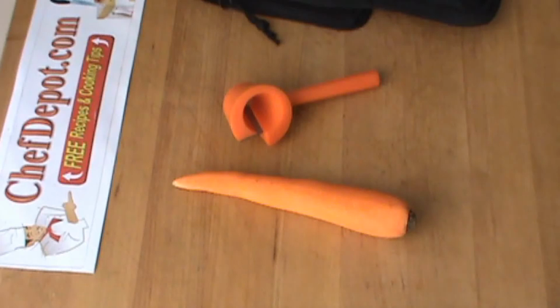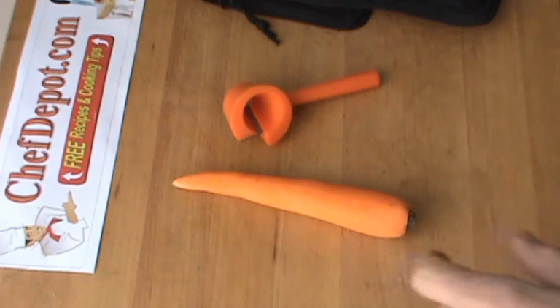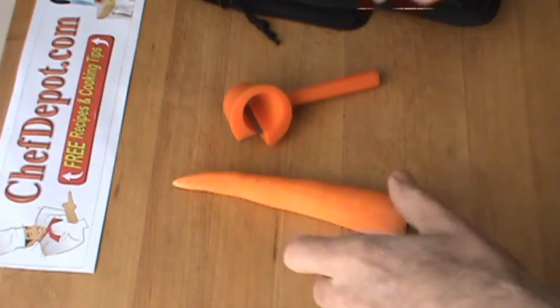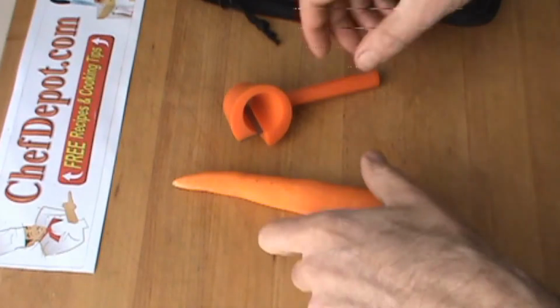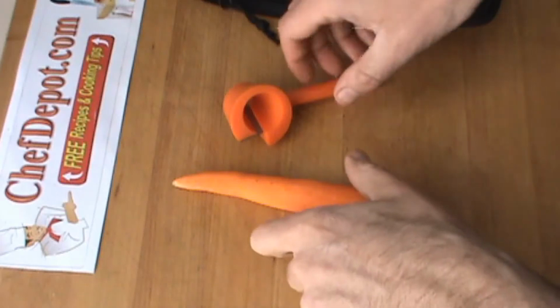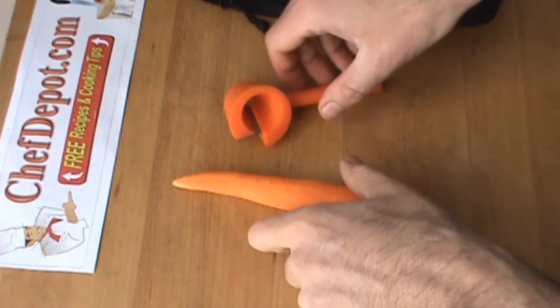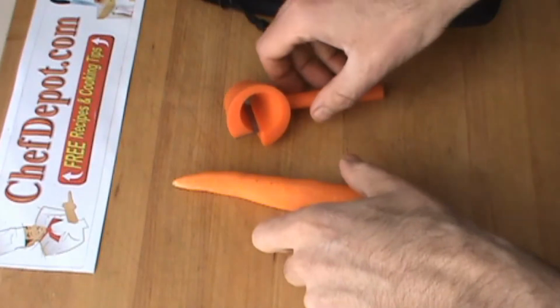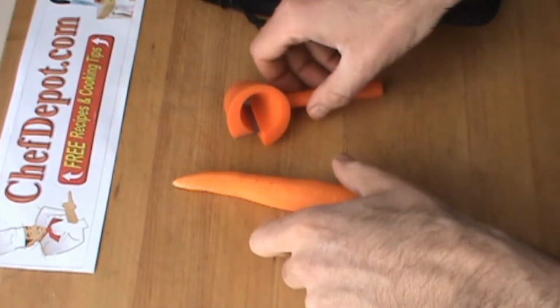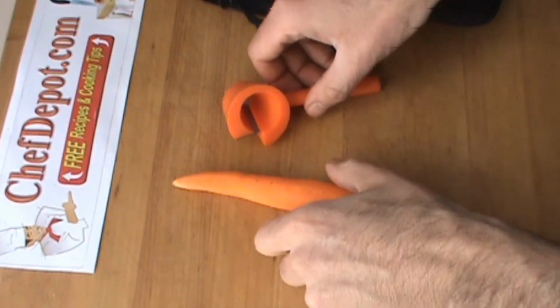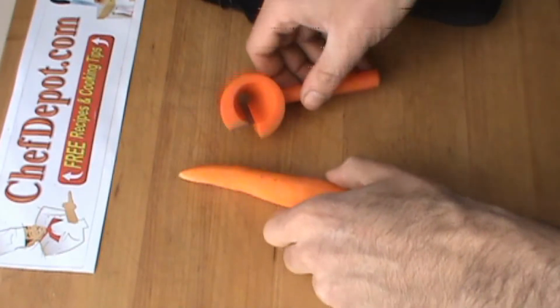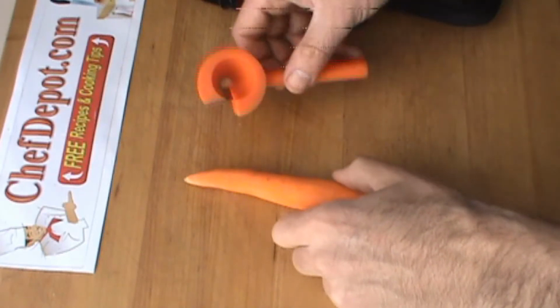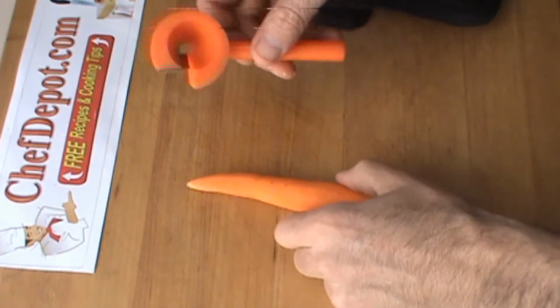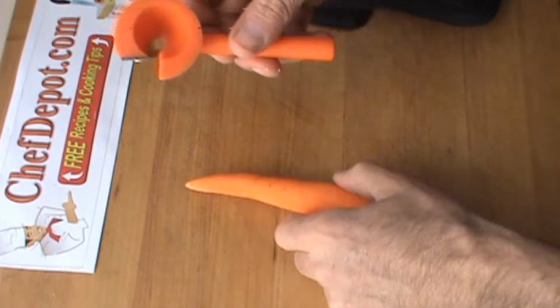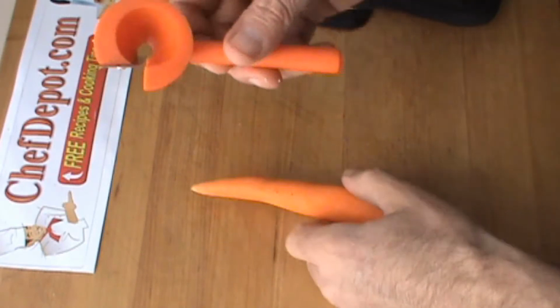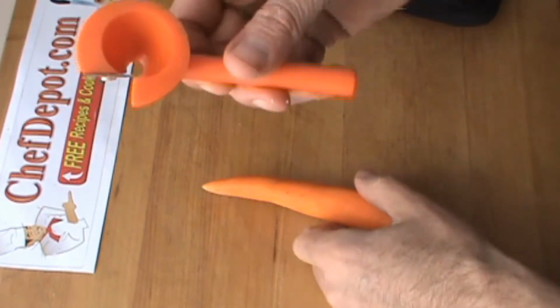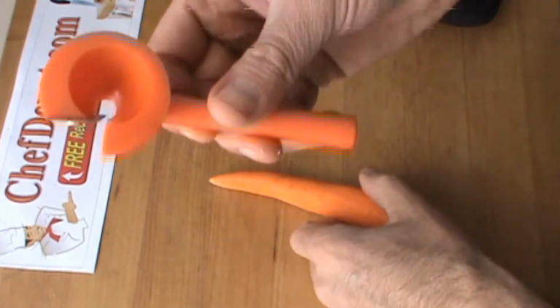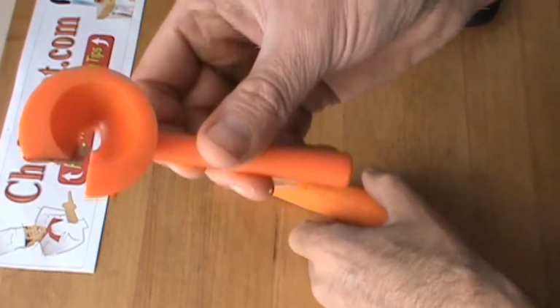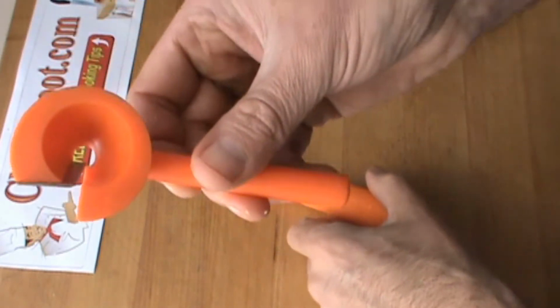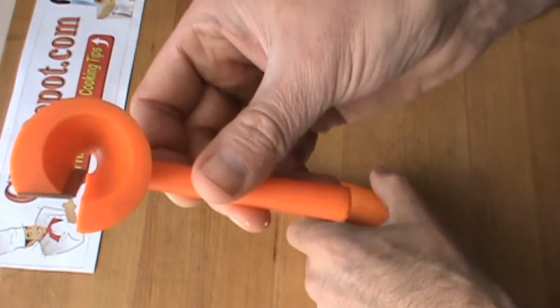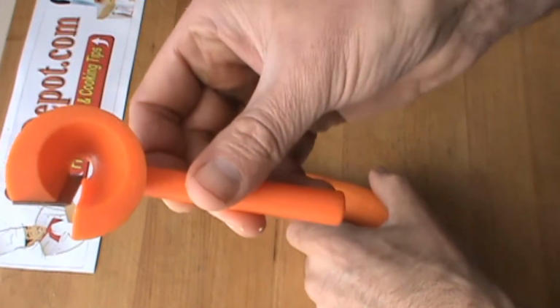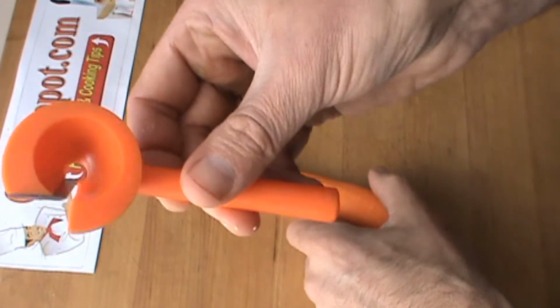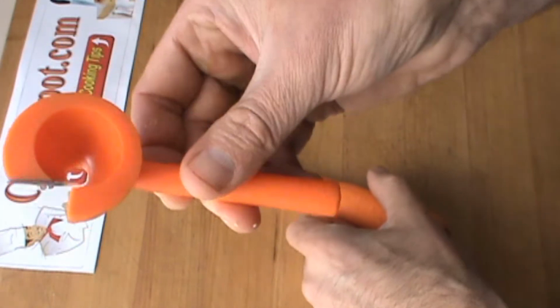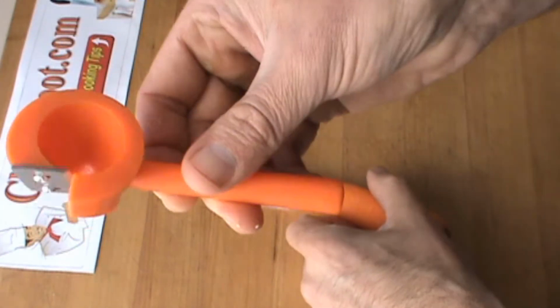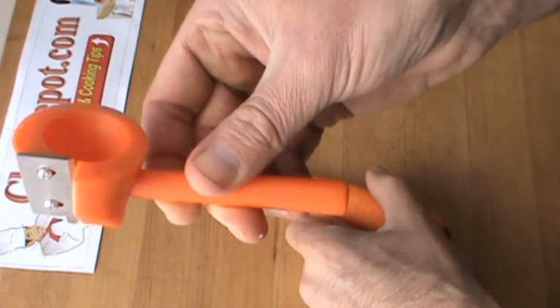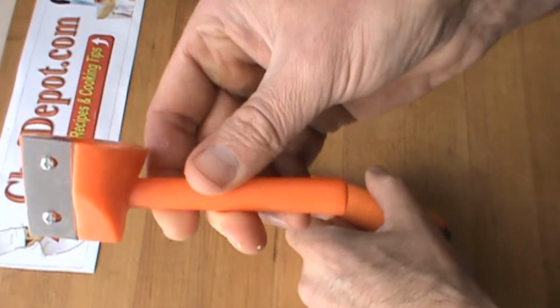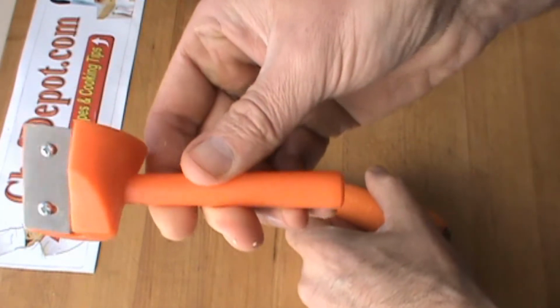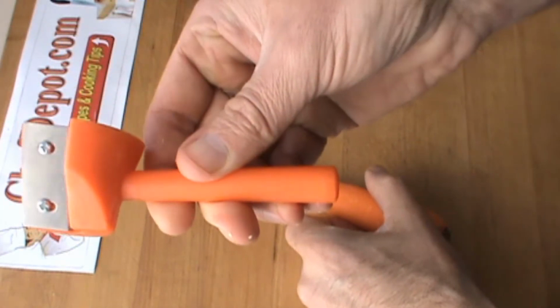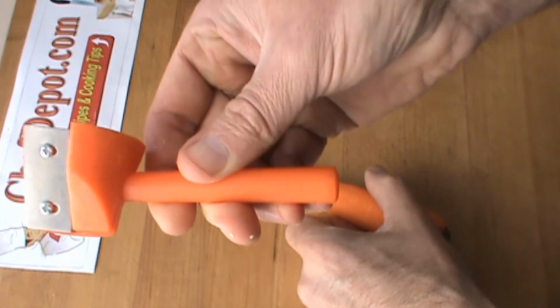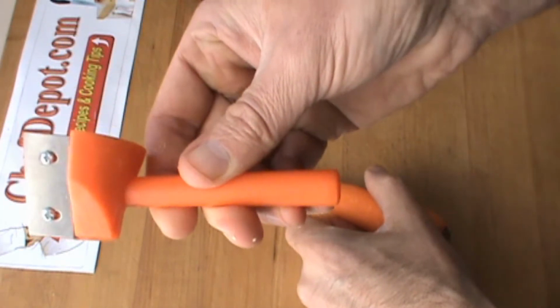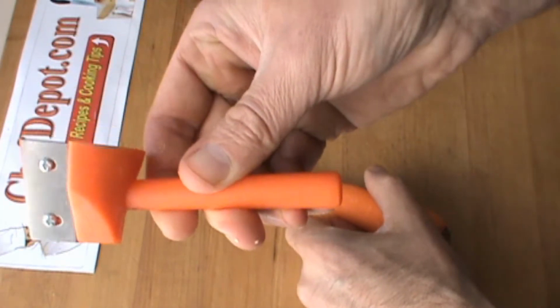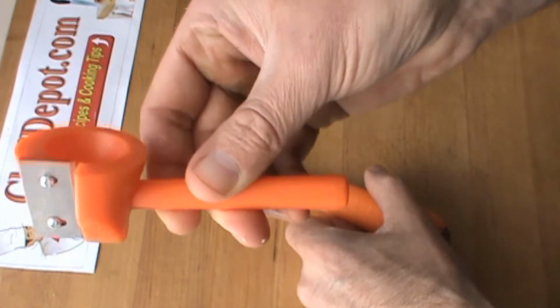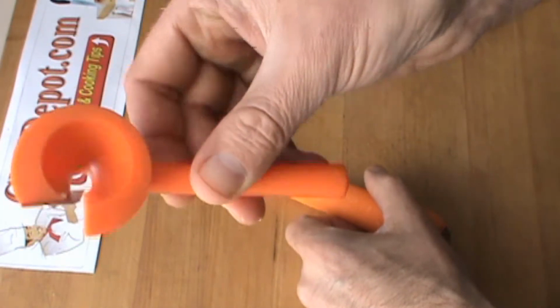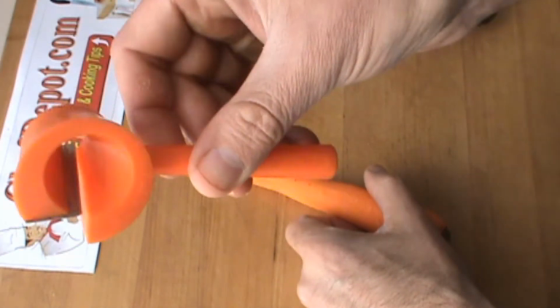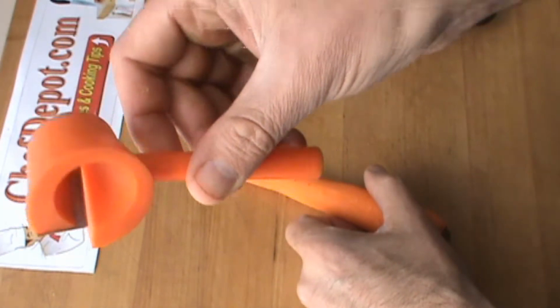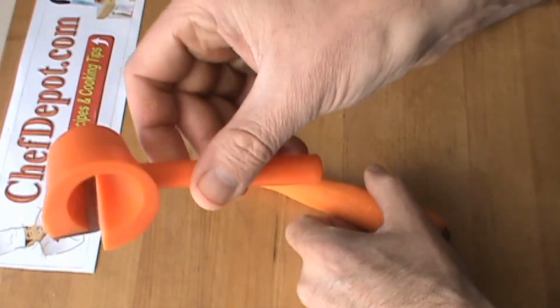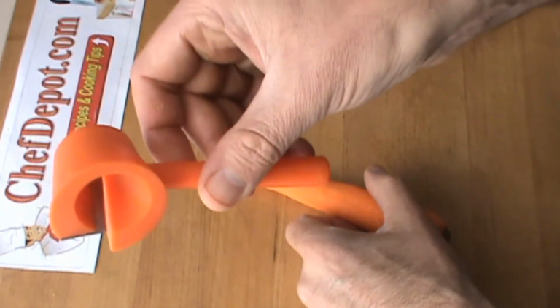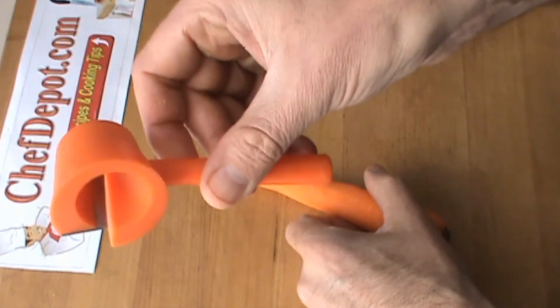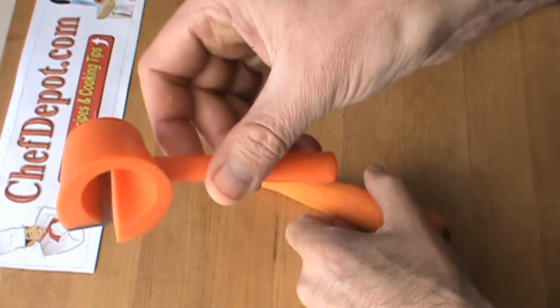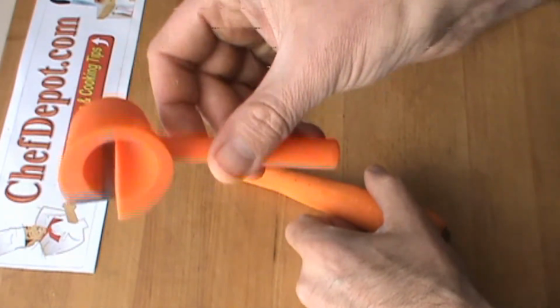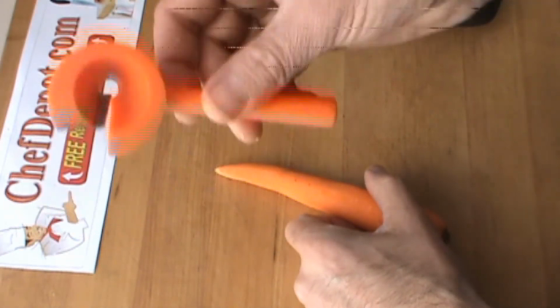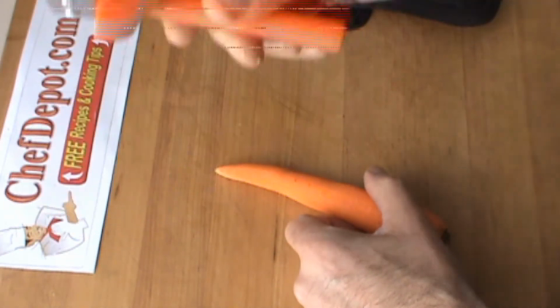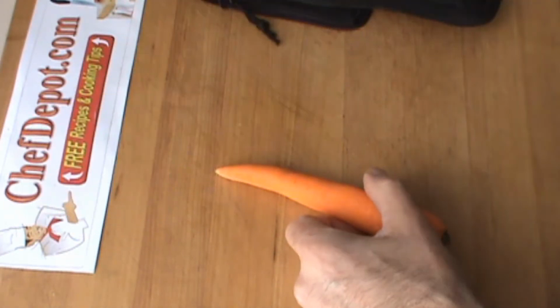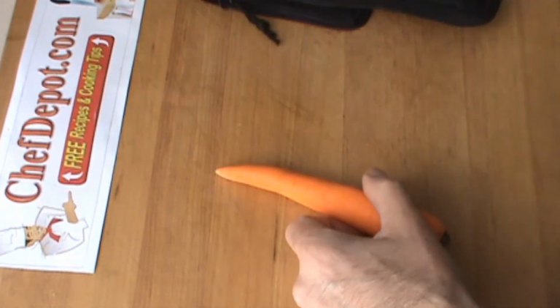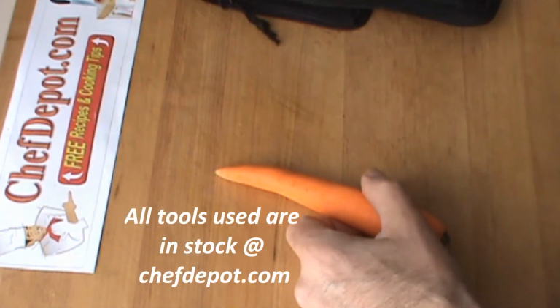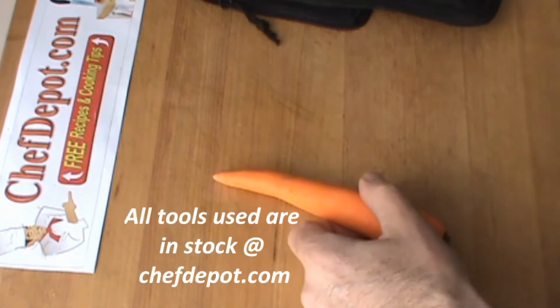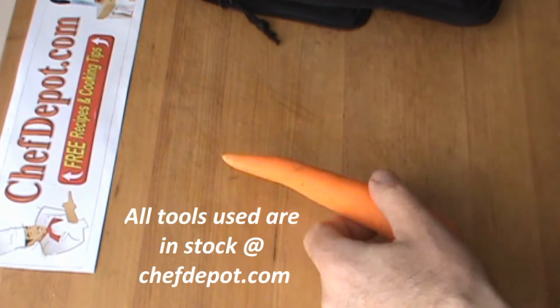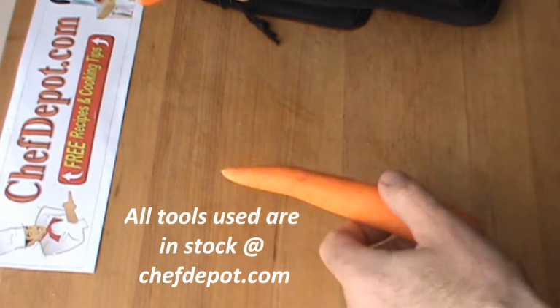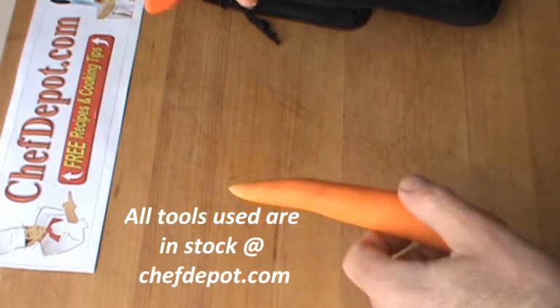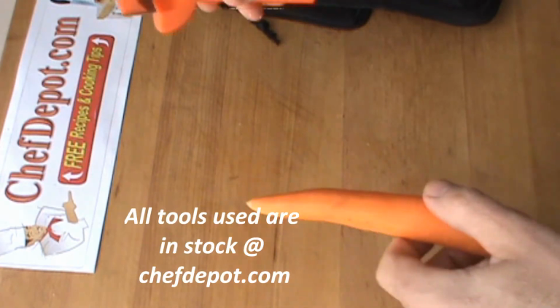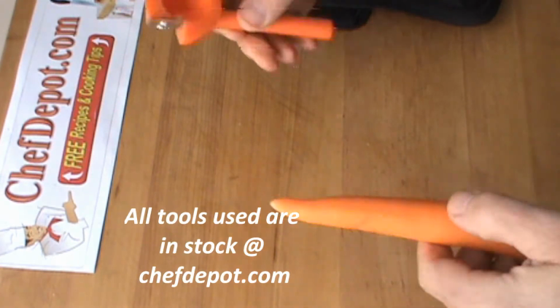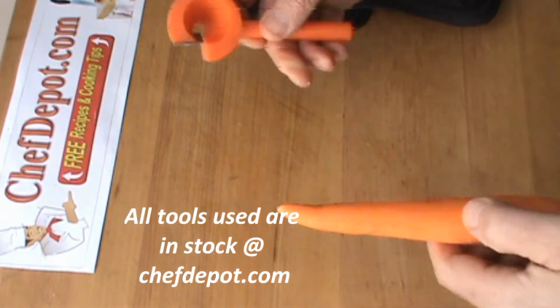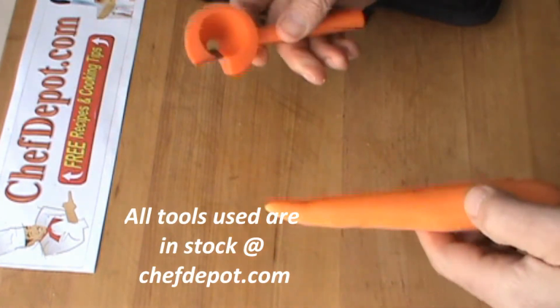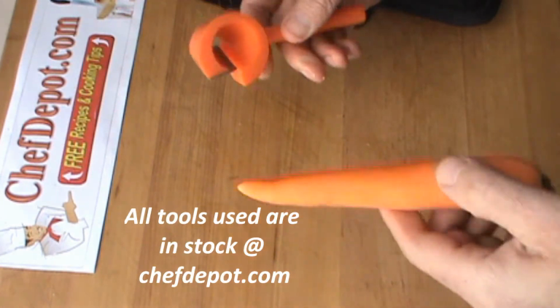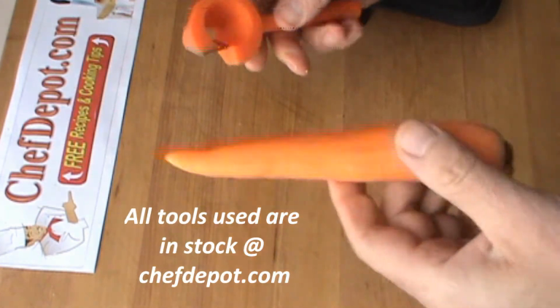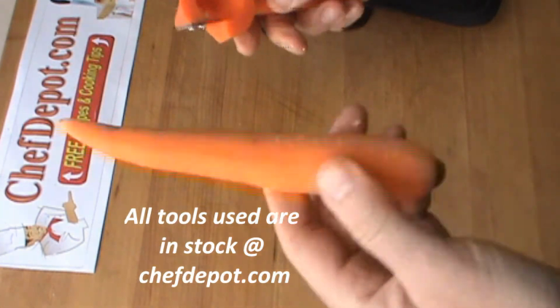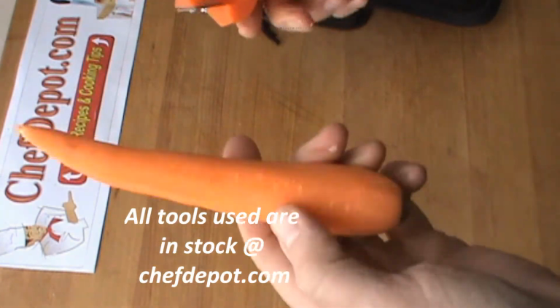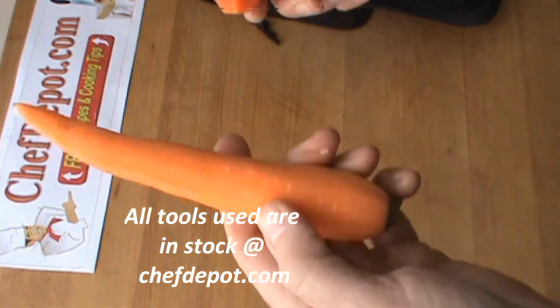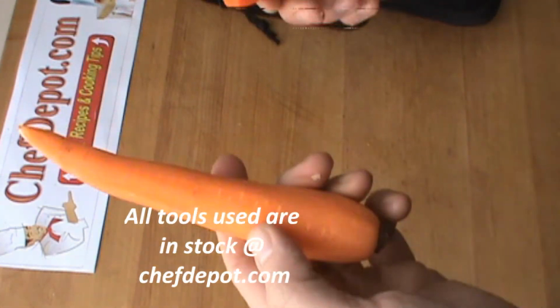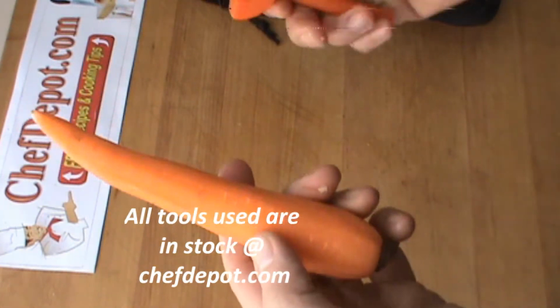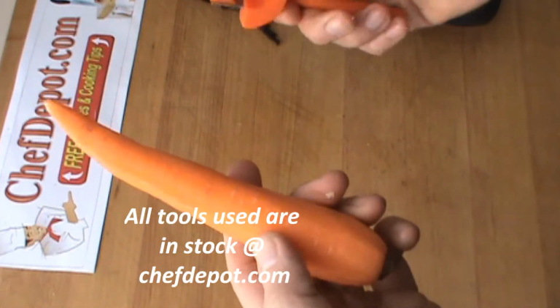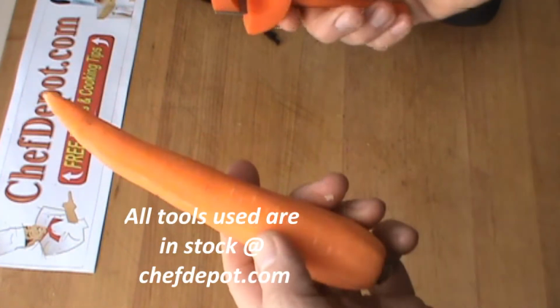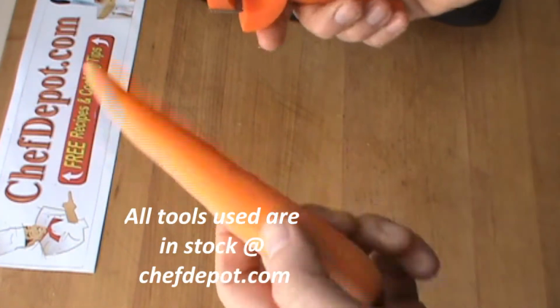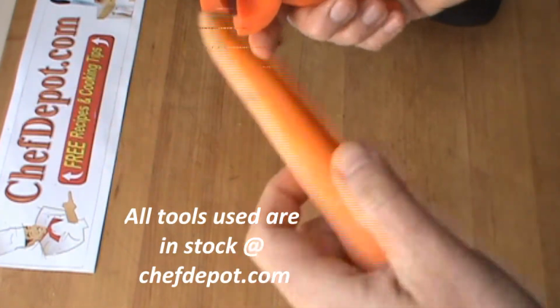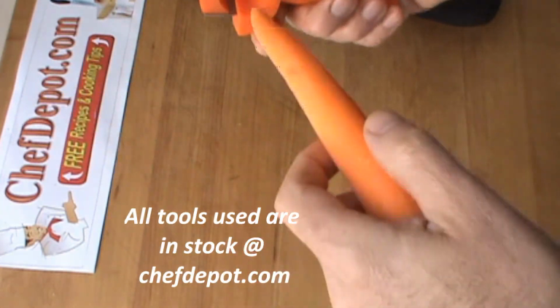Hello! Once again, the Carrot Curler in action. The Carrot Curler's pretty cool. I use it once in a while on a carrot.